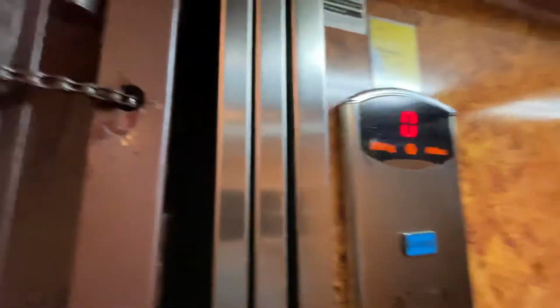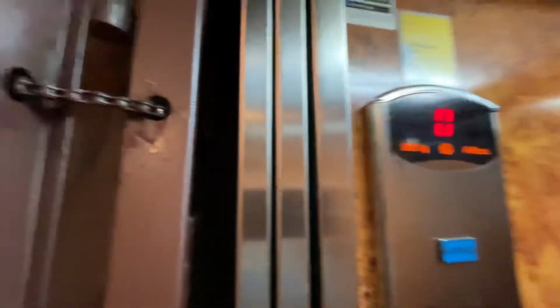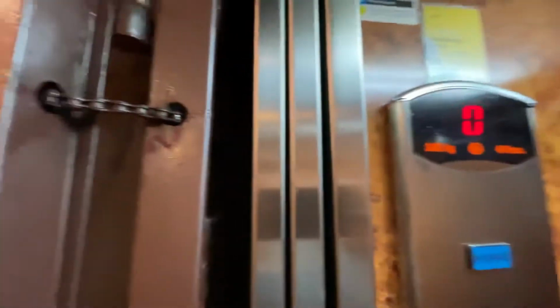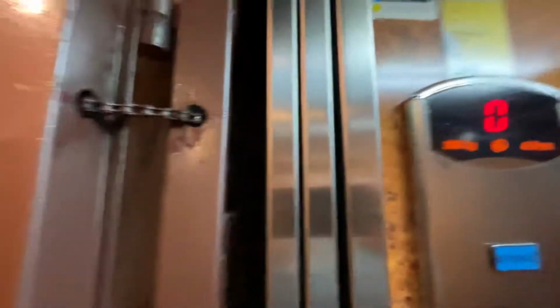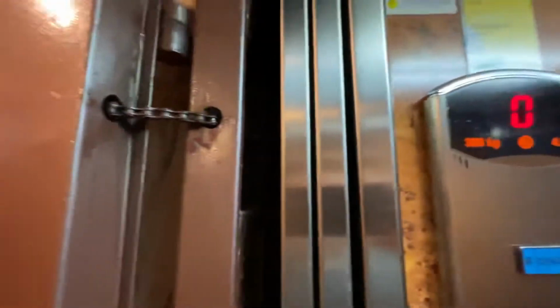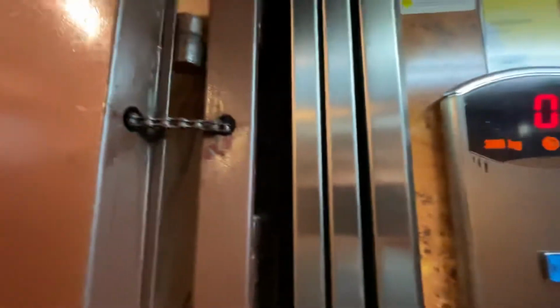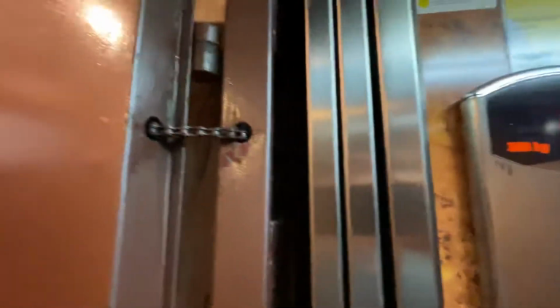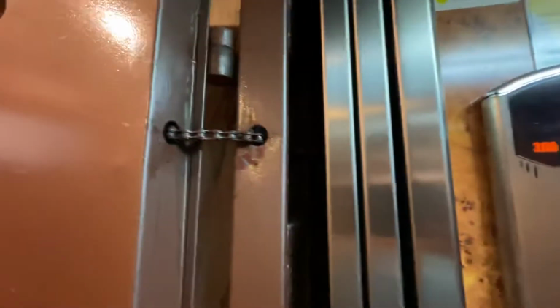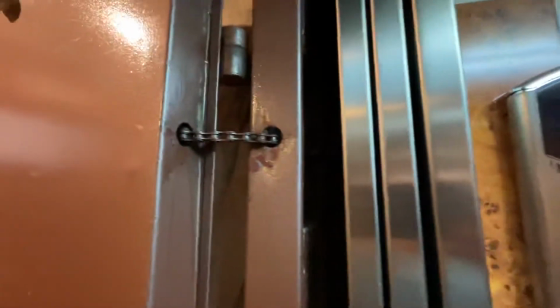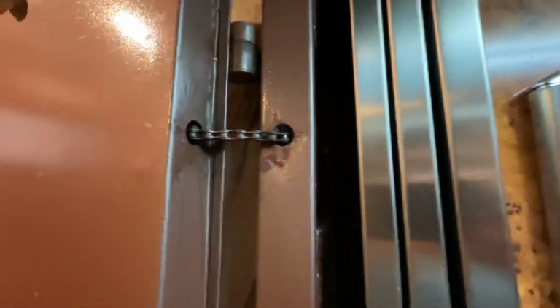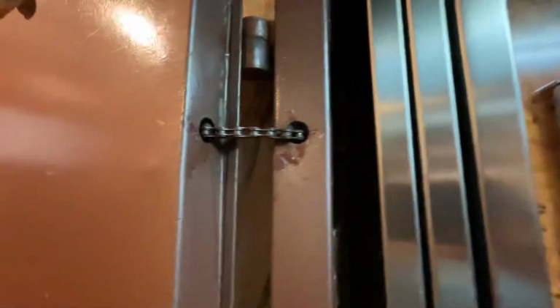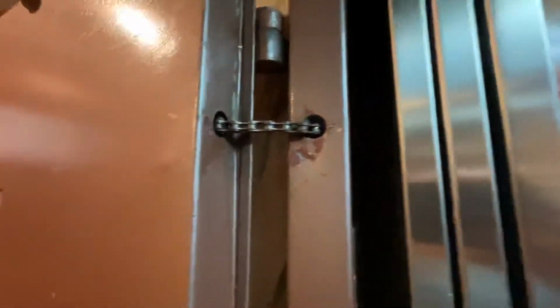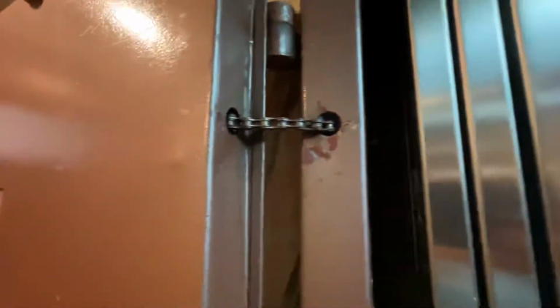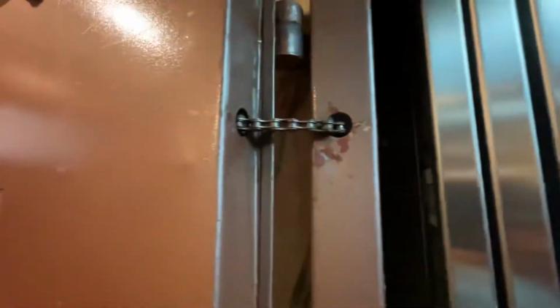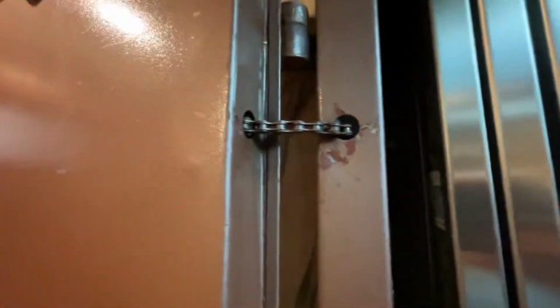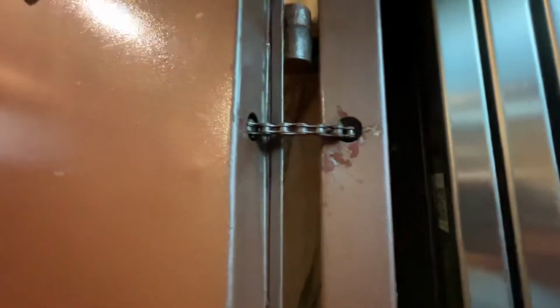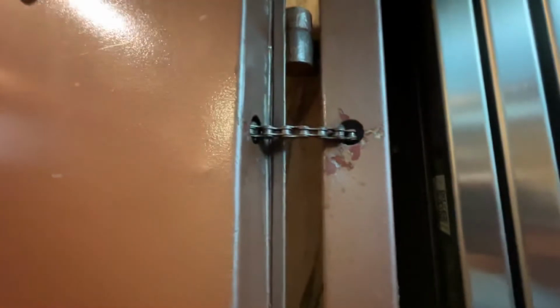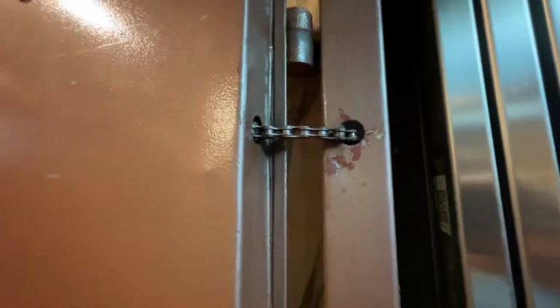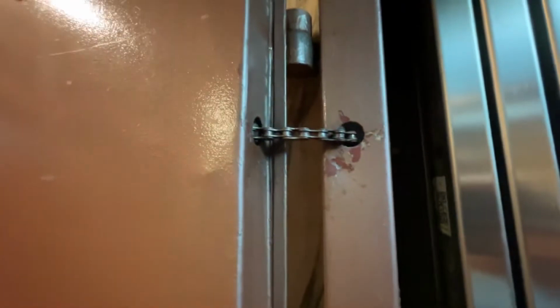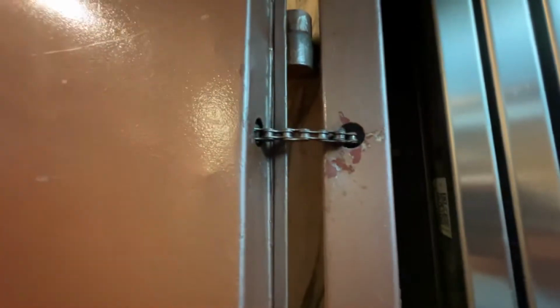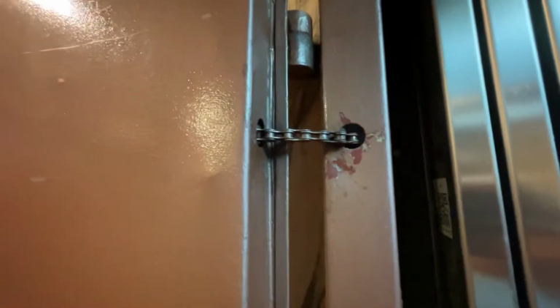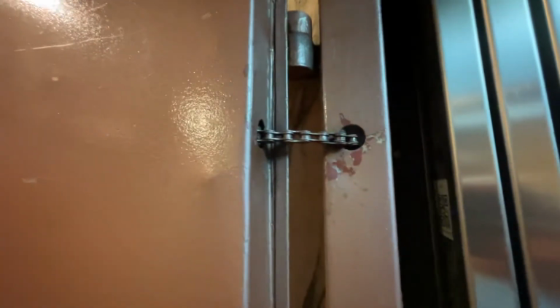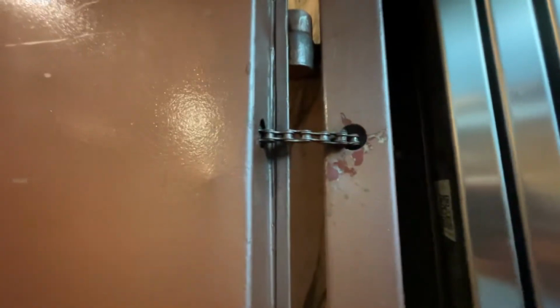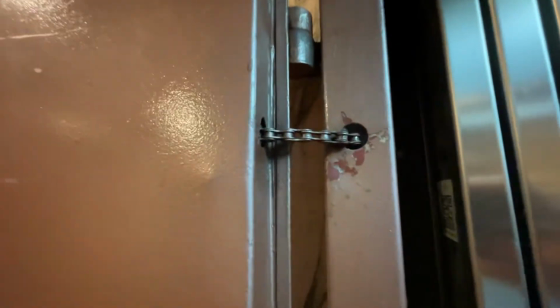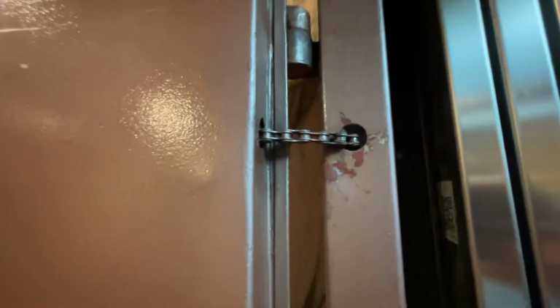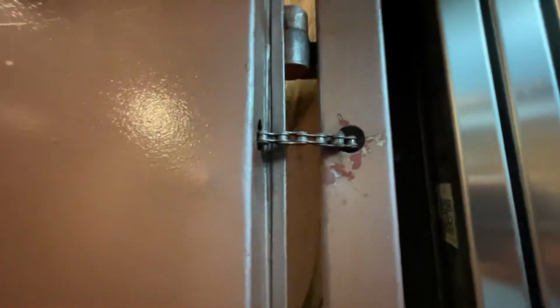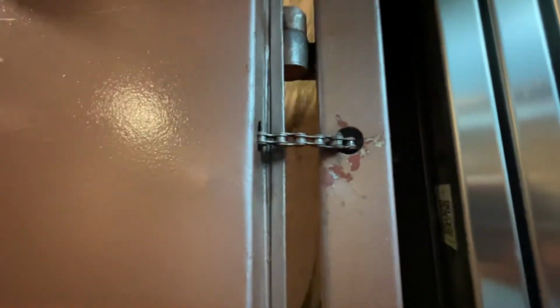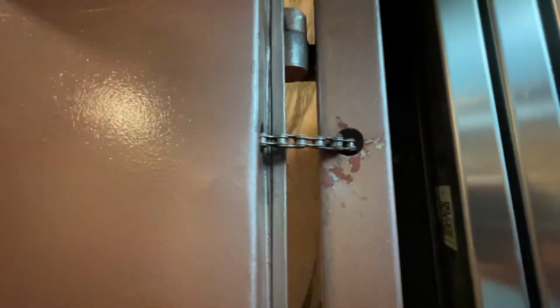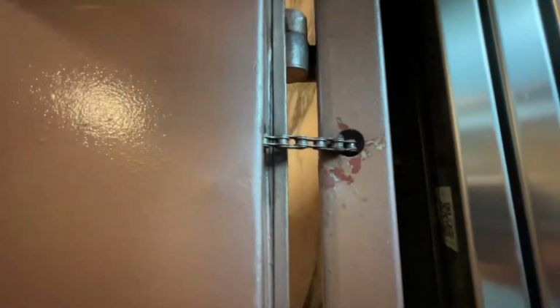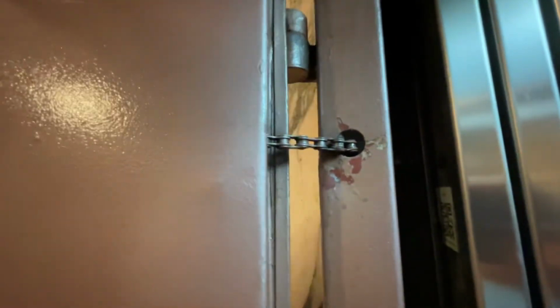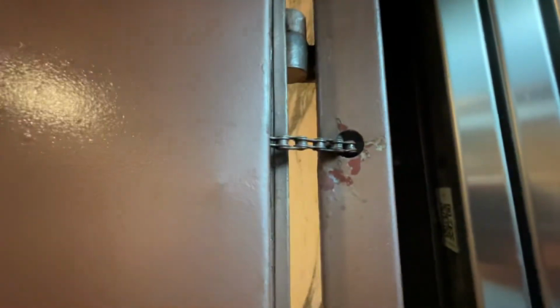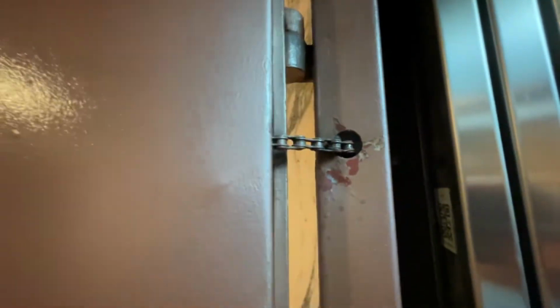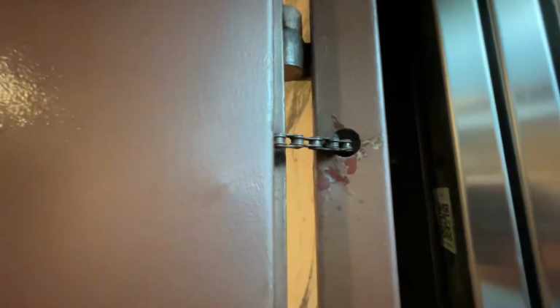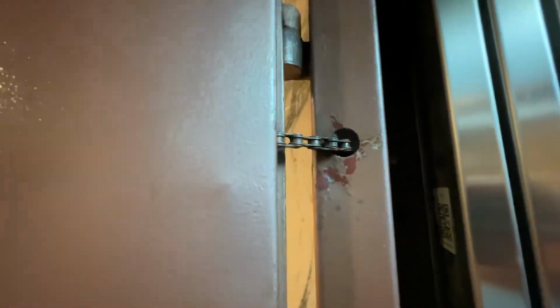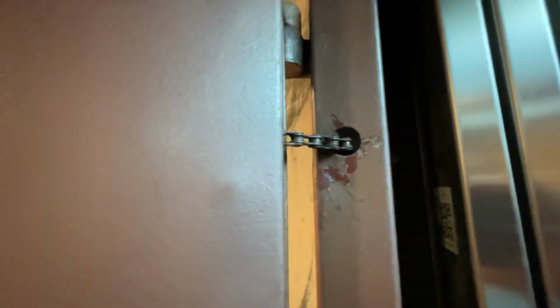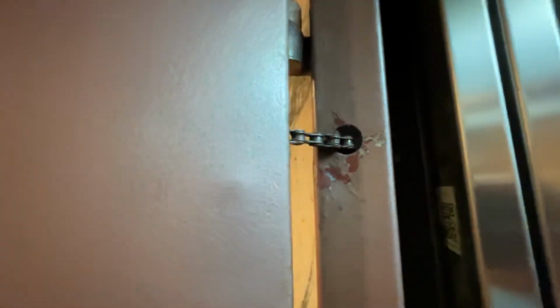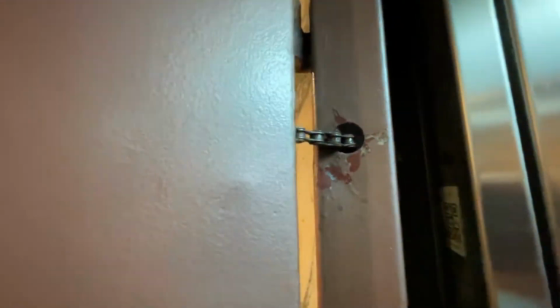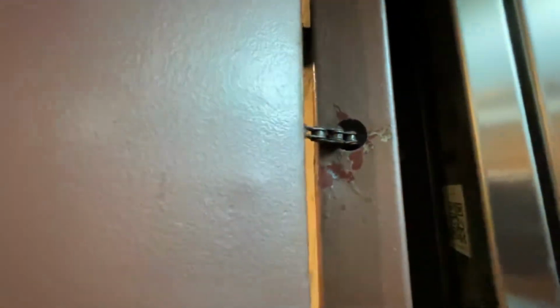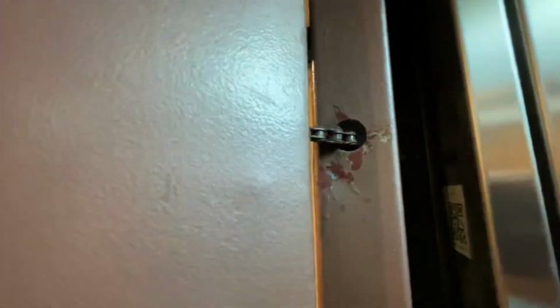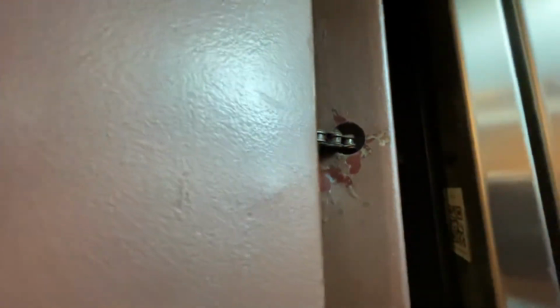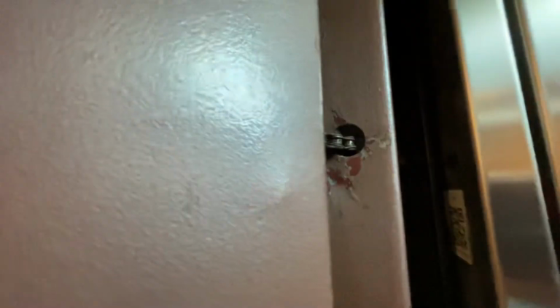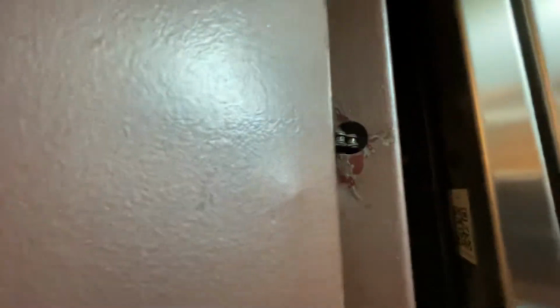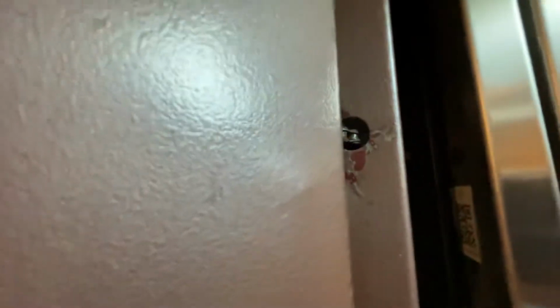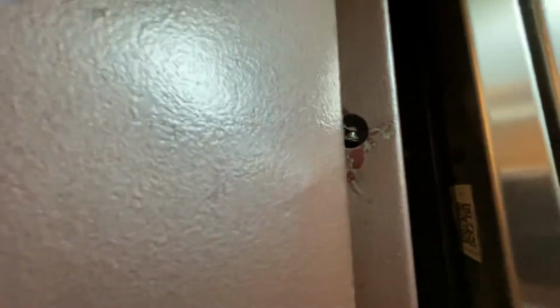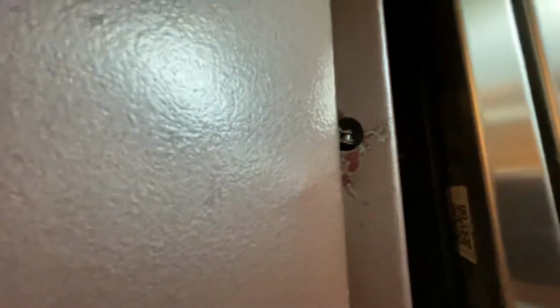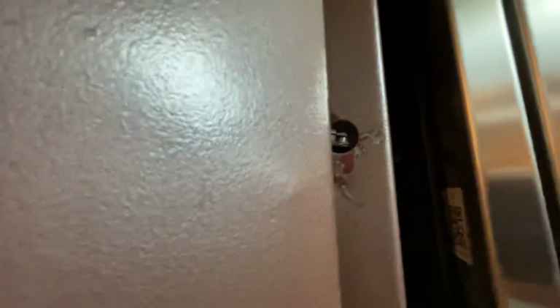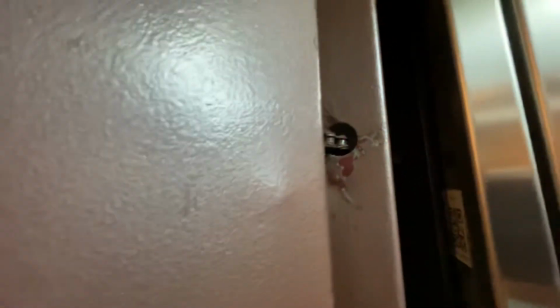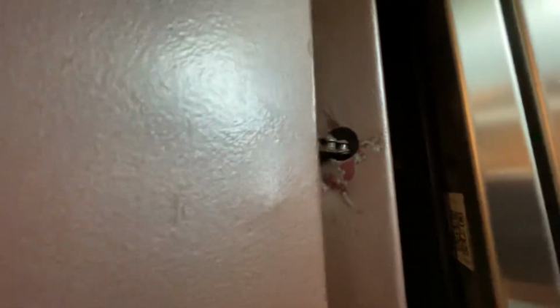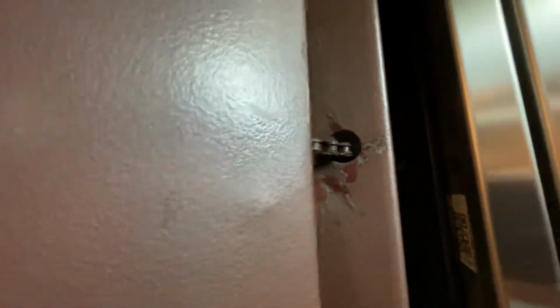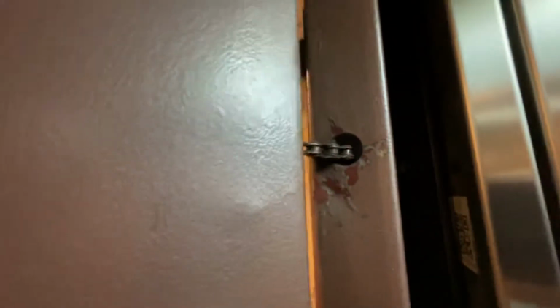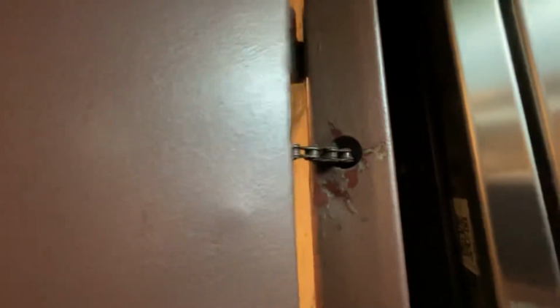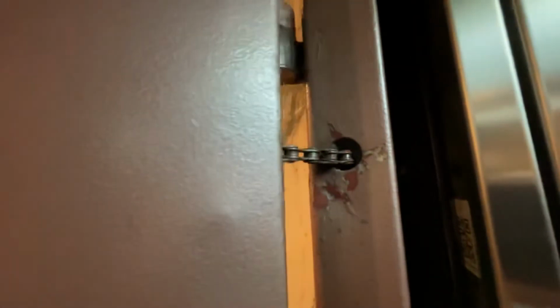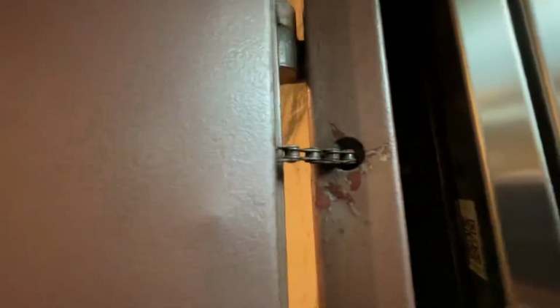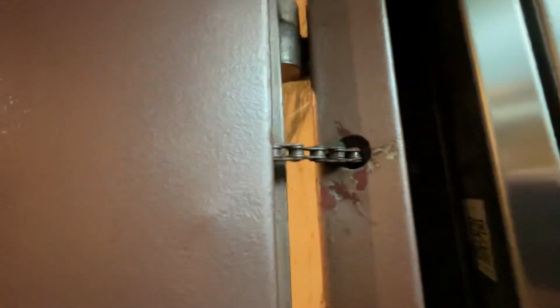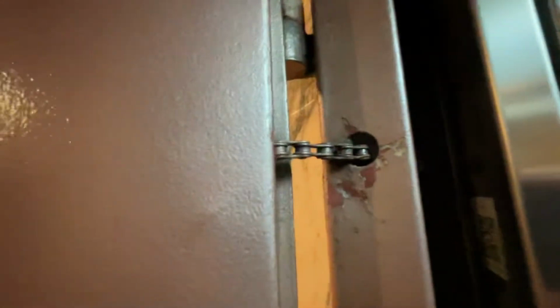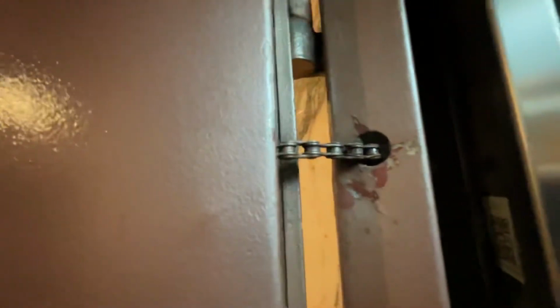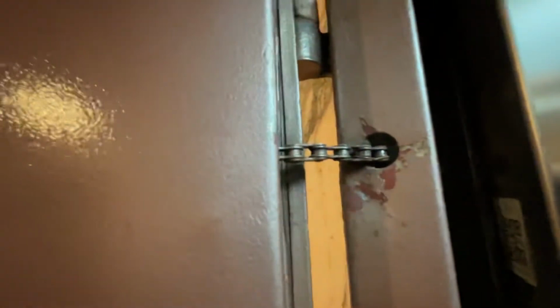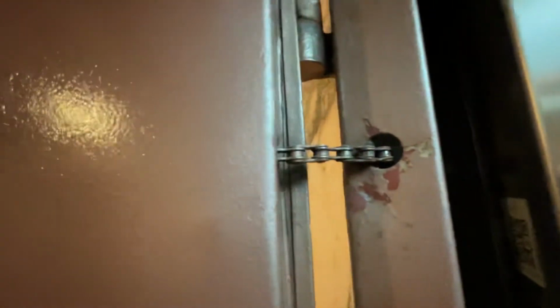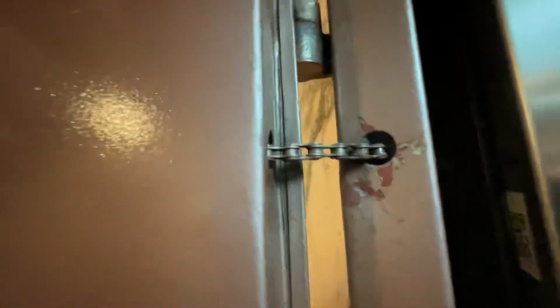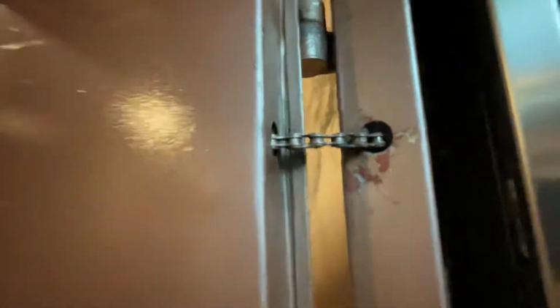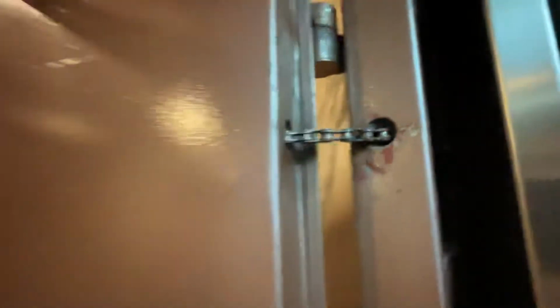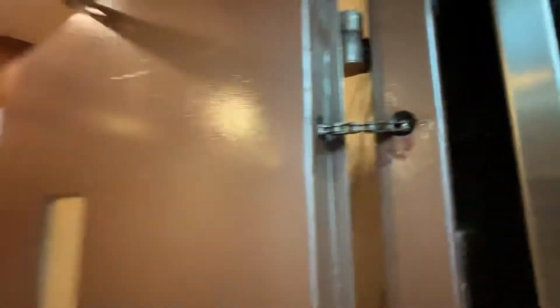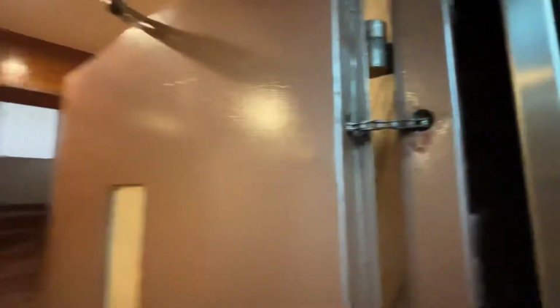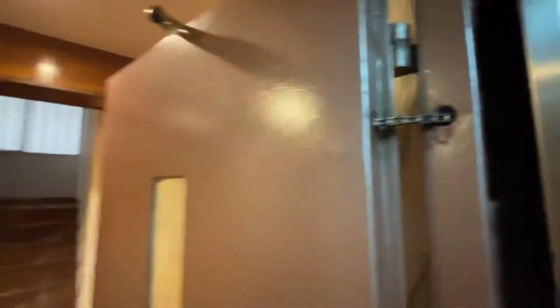Oh, that's an interesting door closer — it's a chain. Interesting. I've not seen that before.